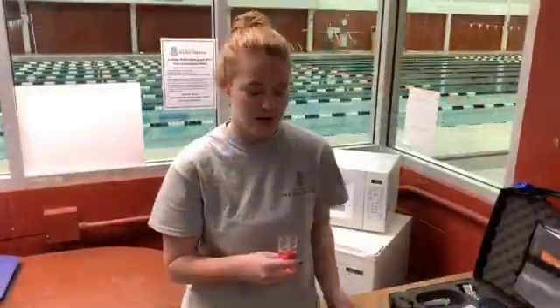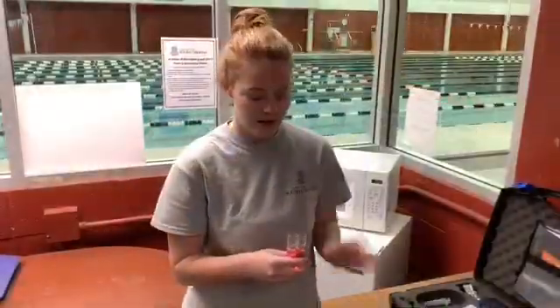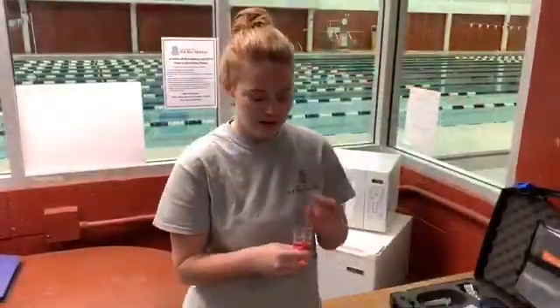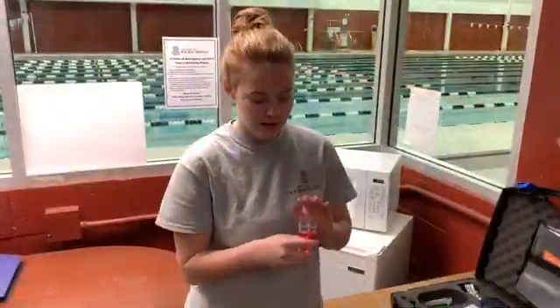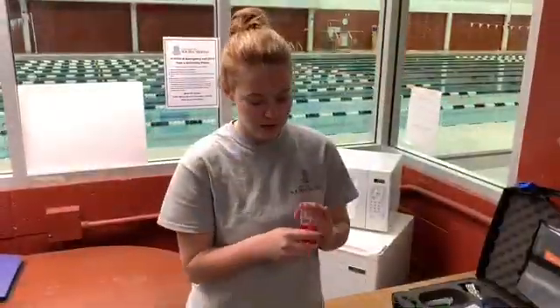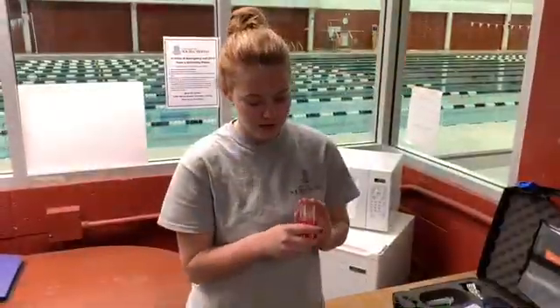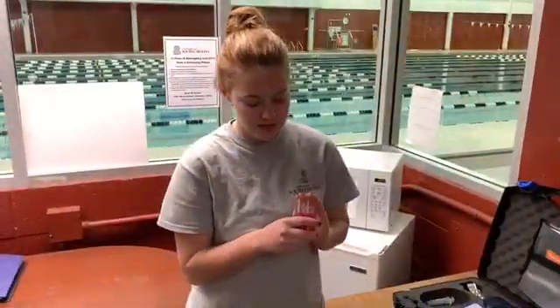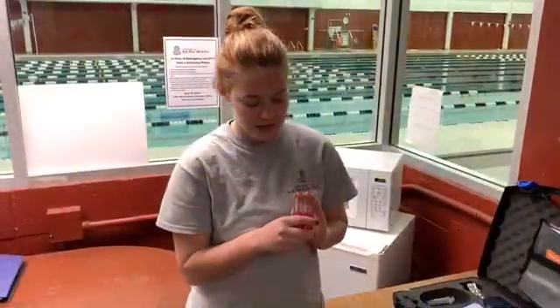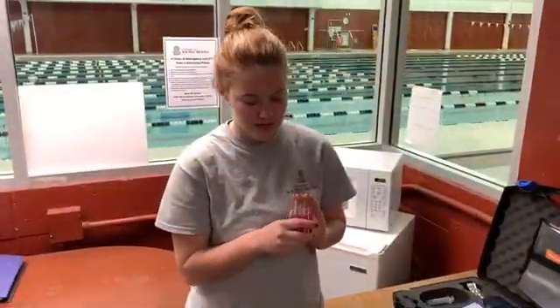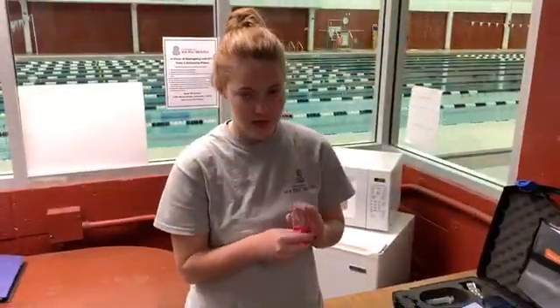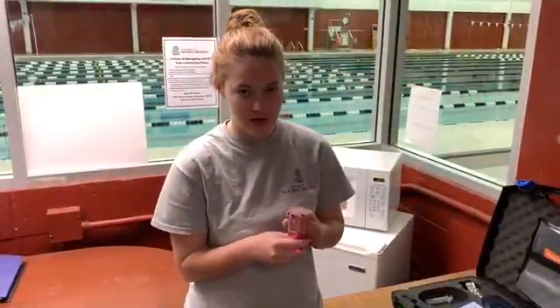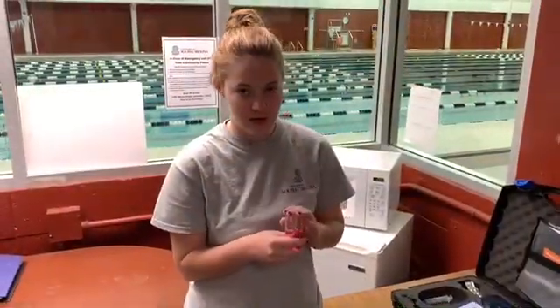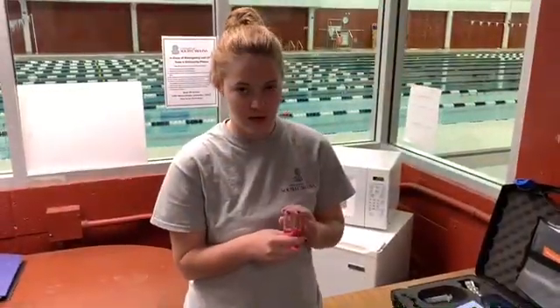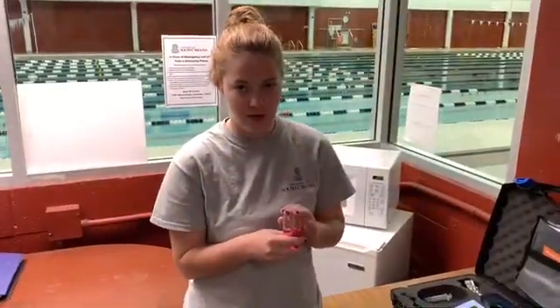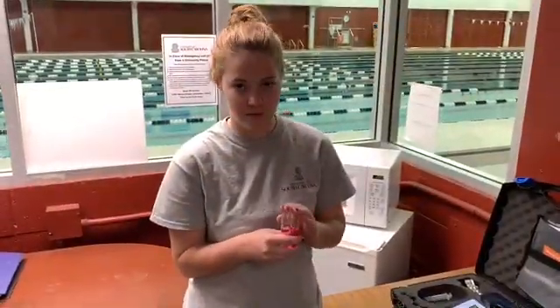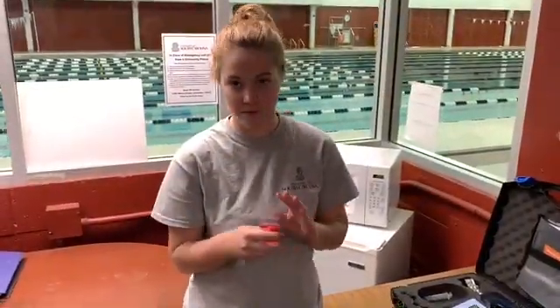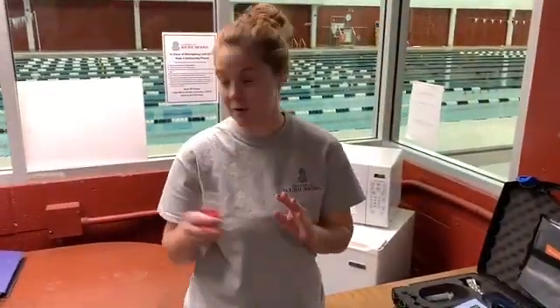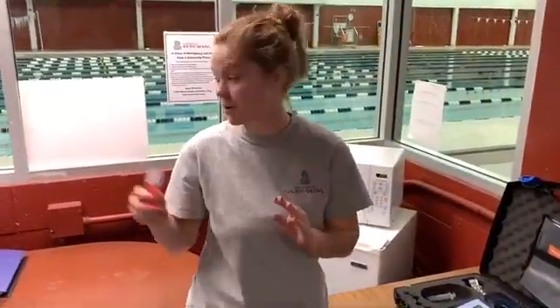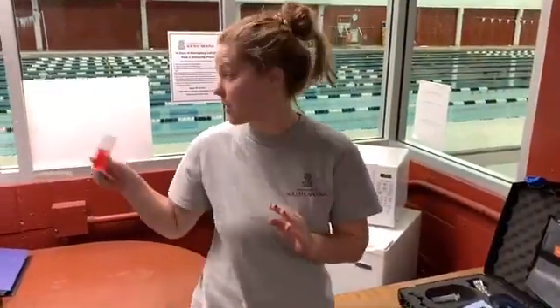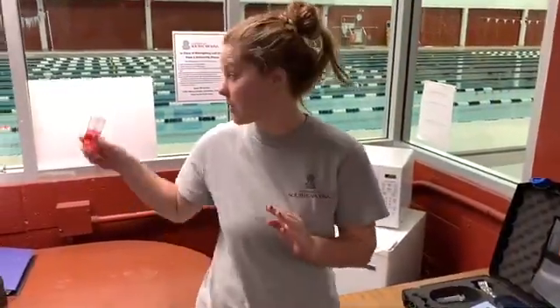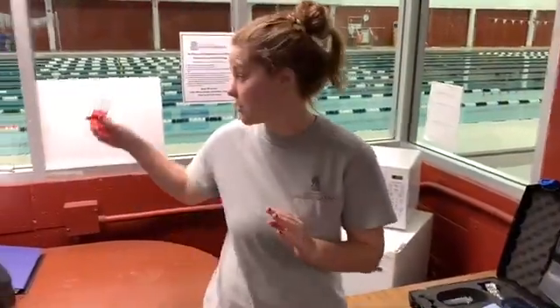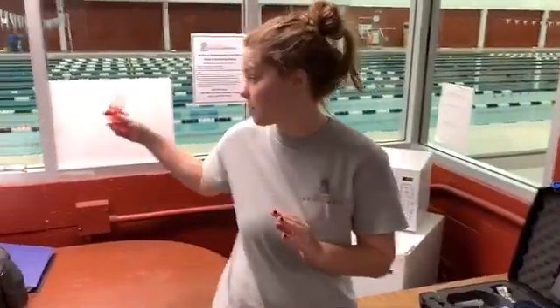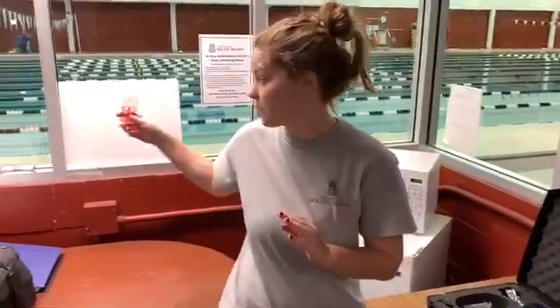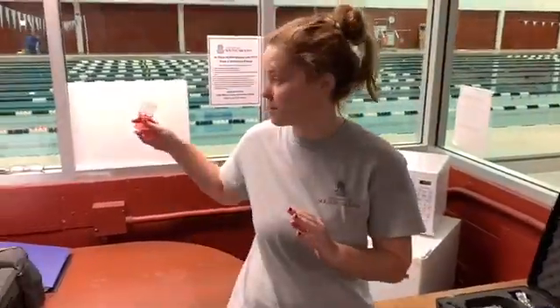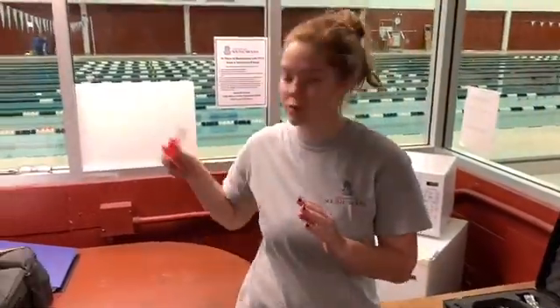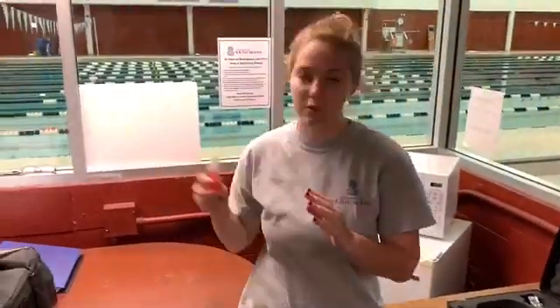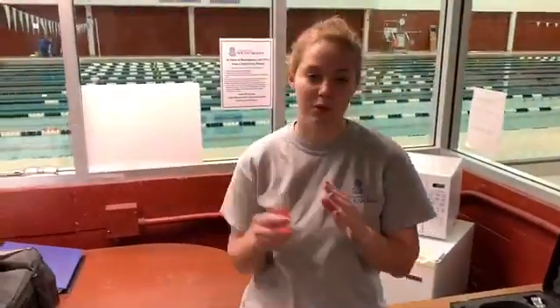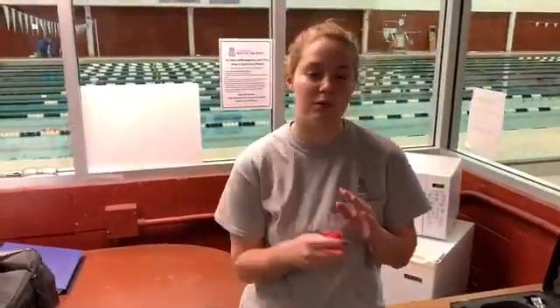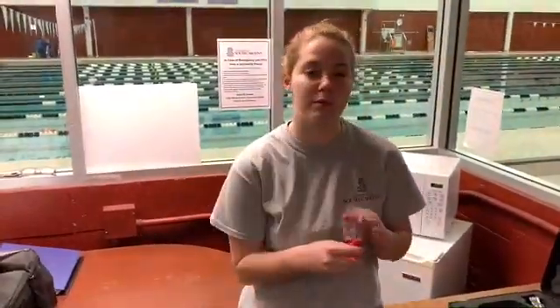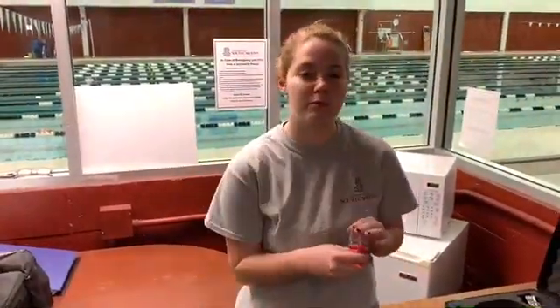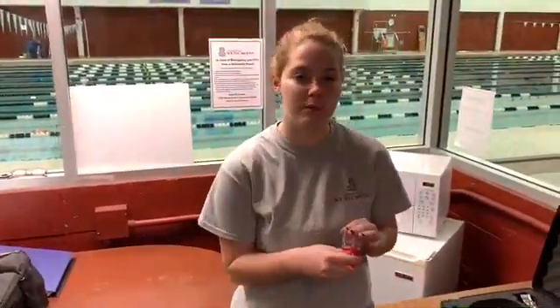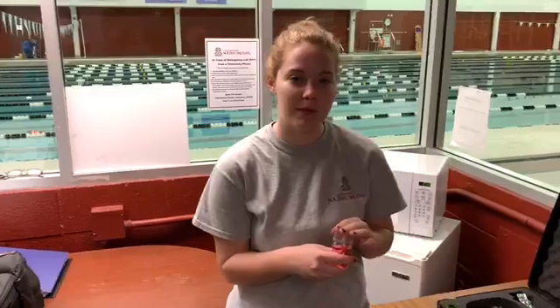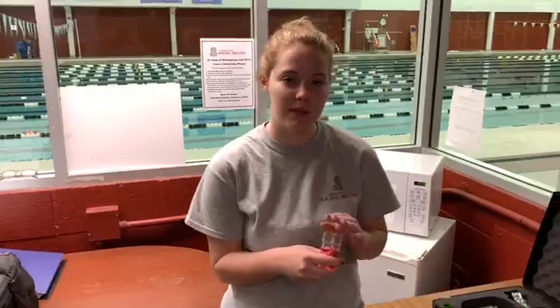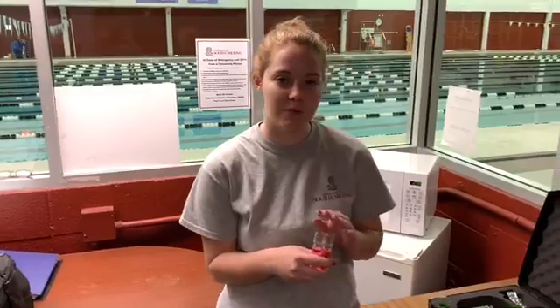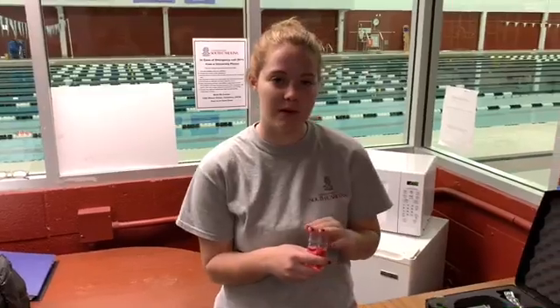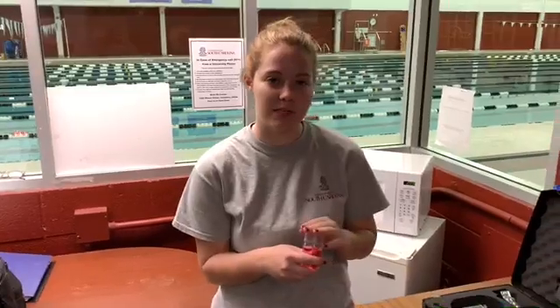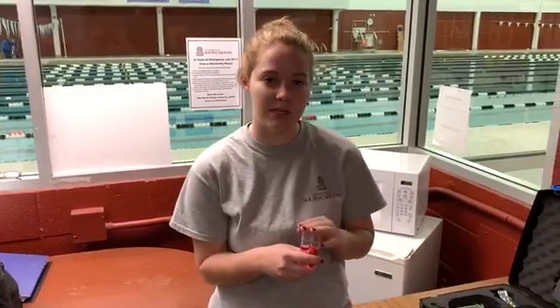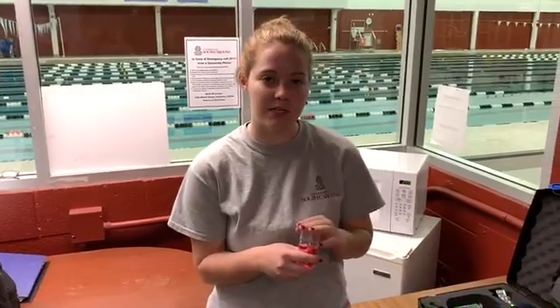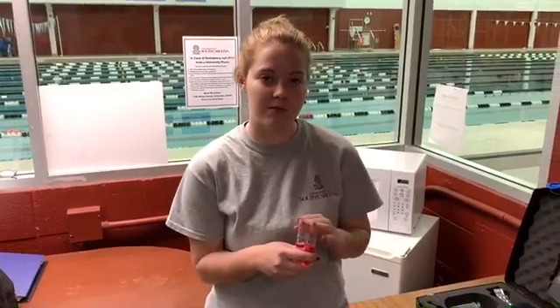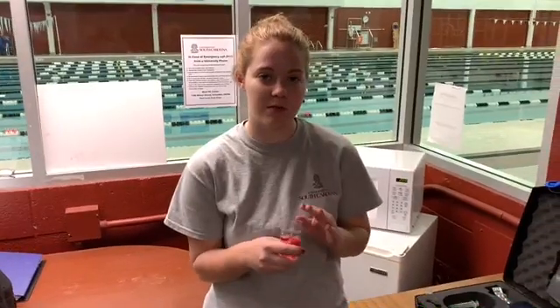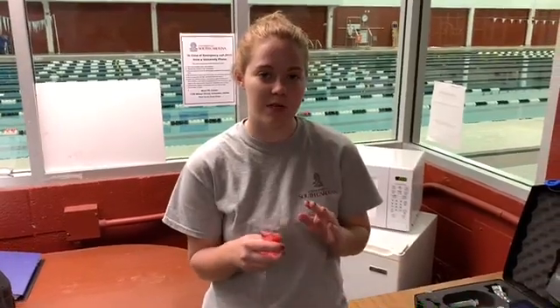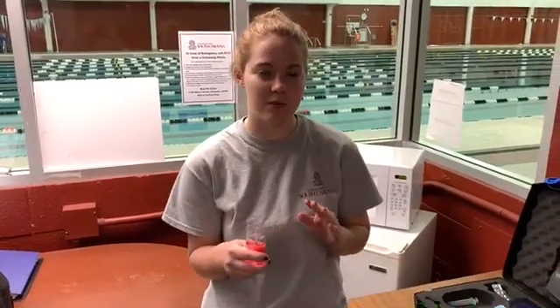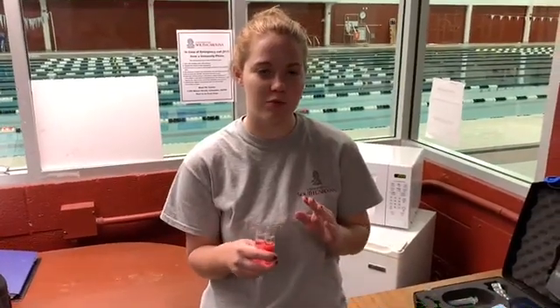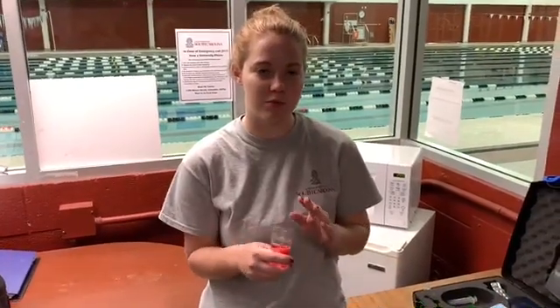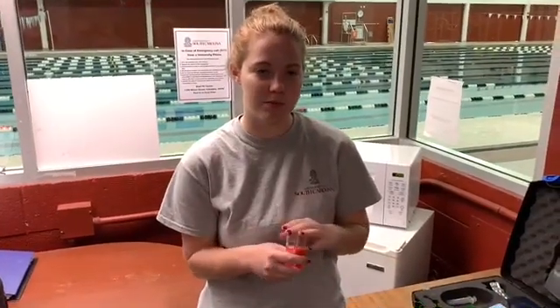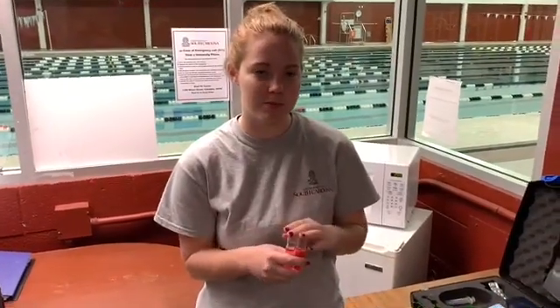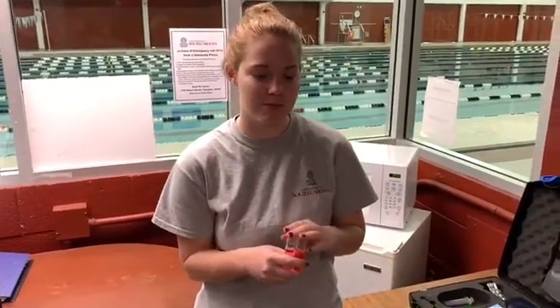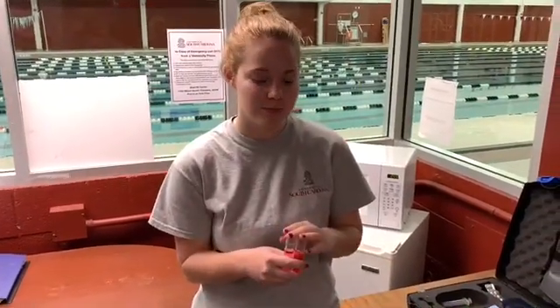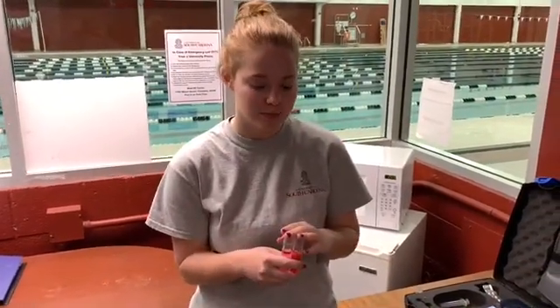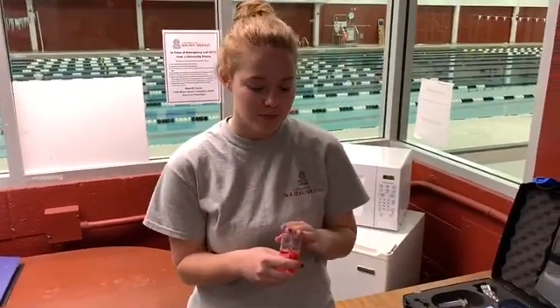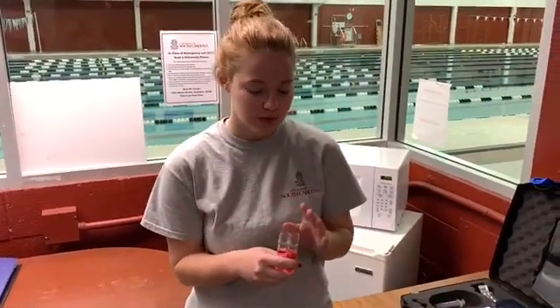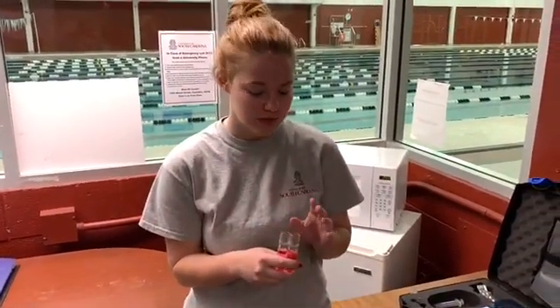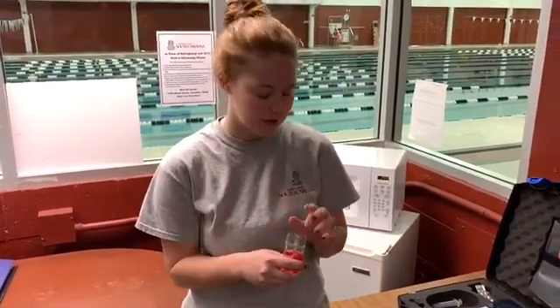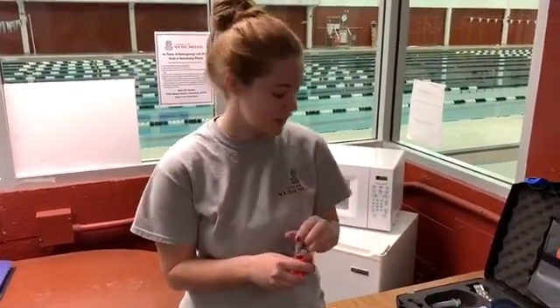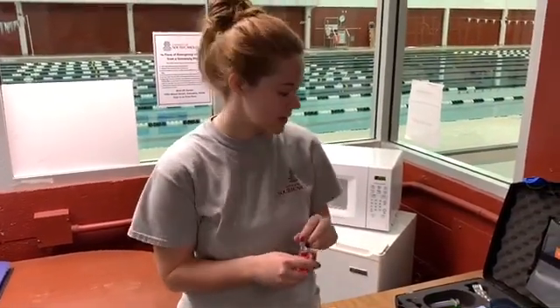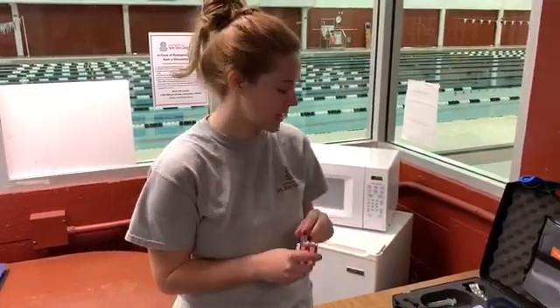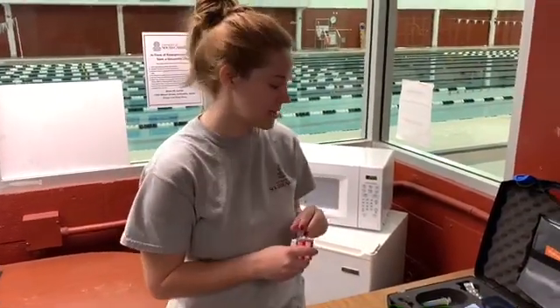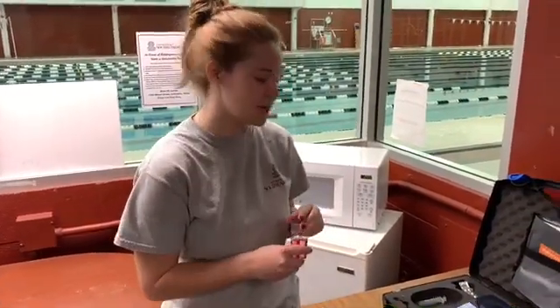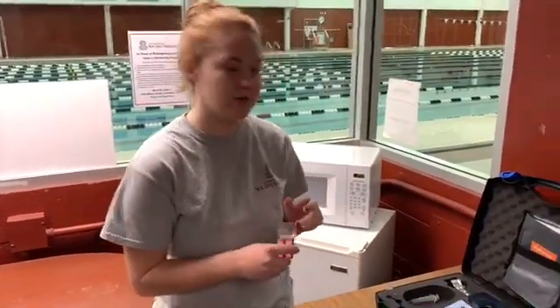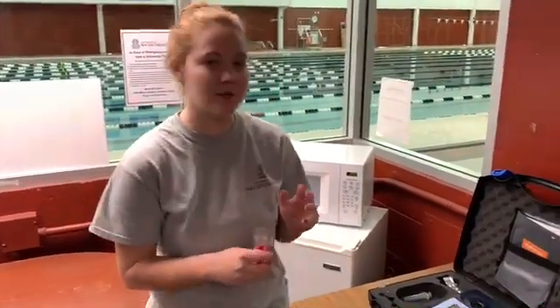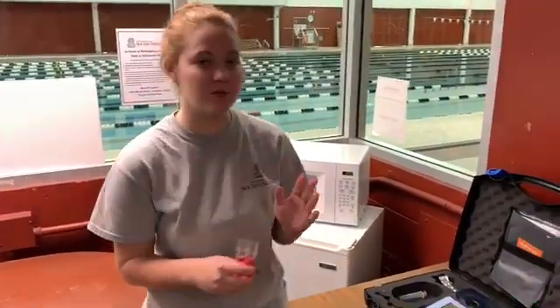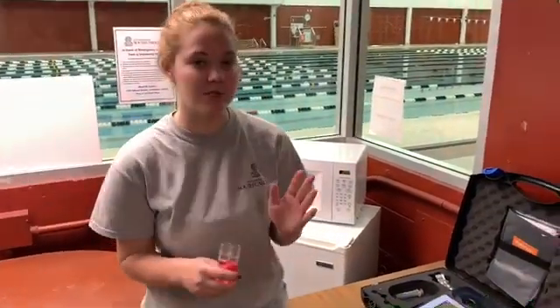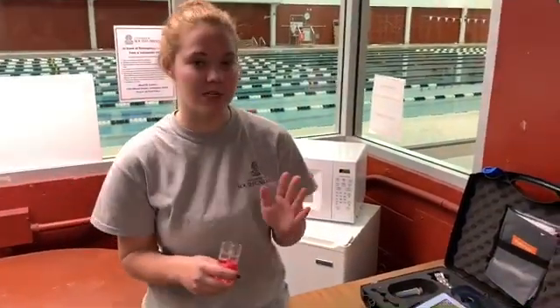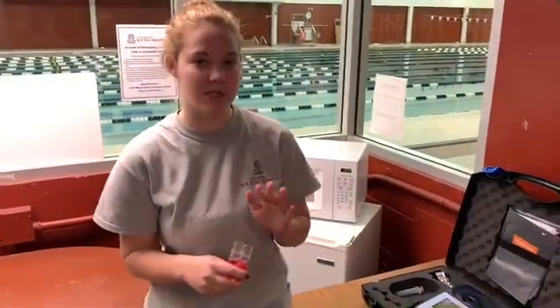Now that we have tested for one pool, we will repeat the process for the other pool. So this is how you do a chemical test.